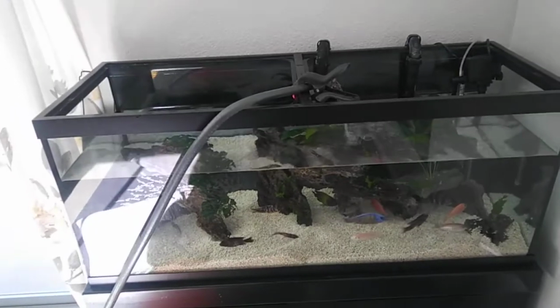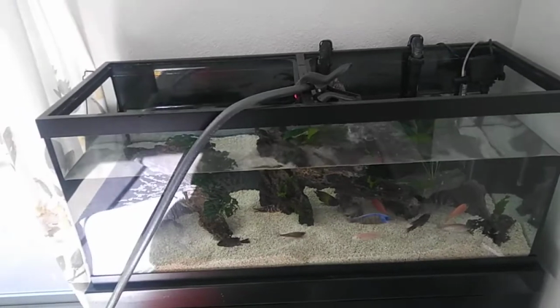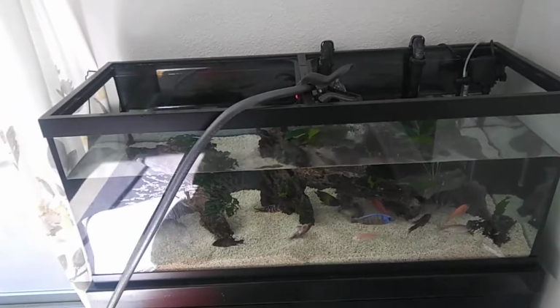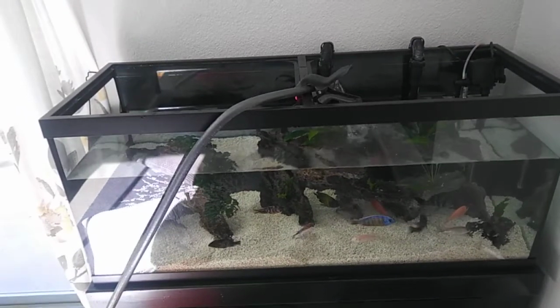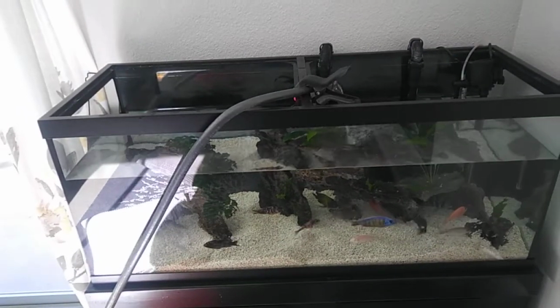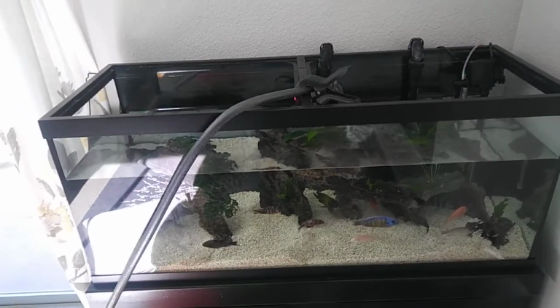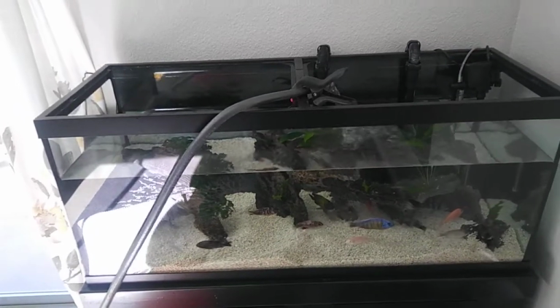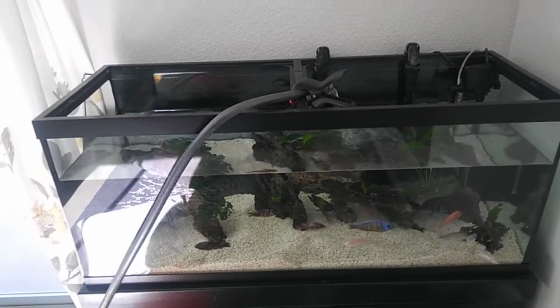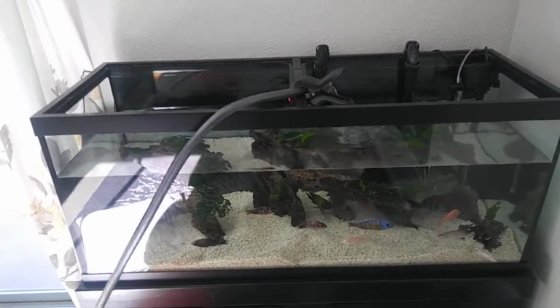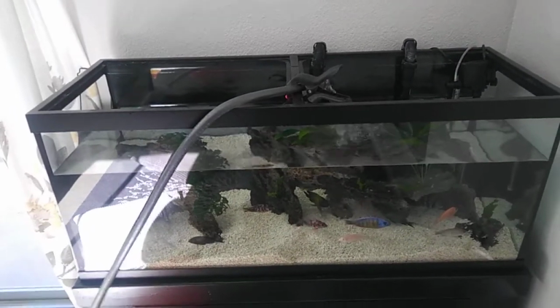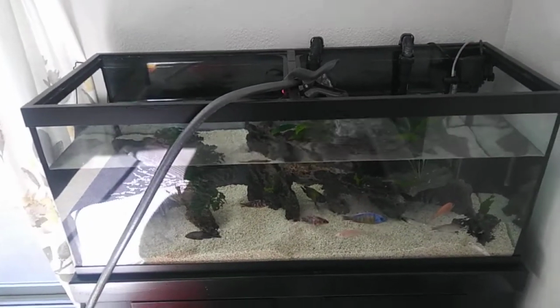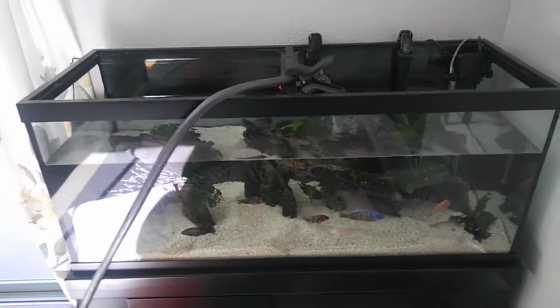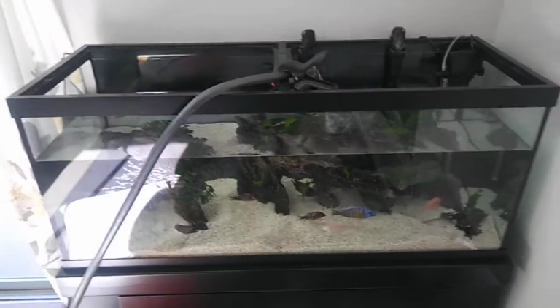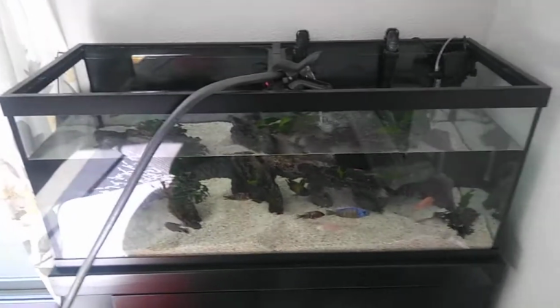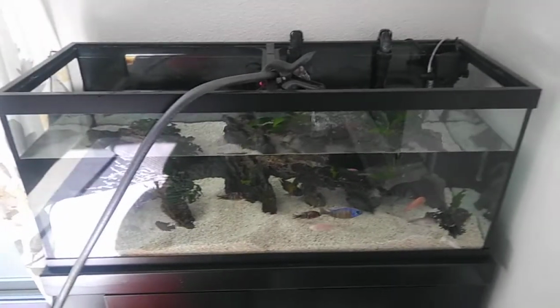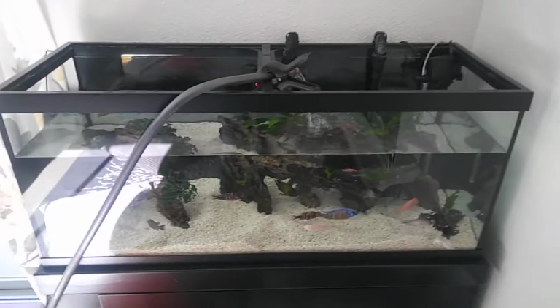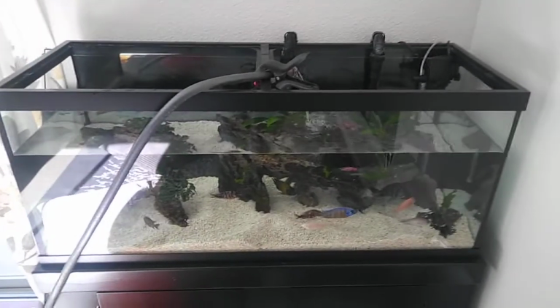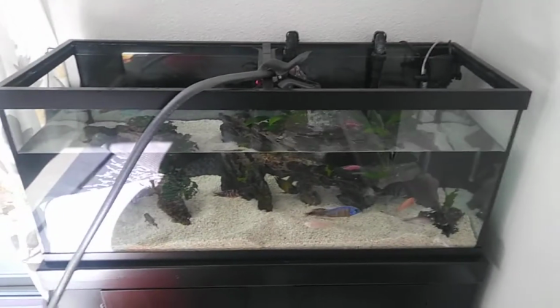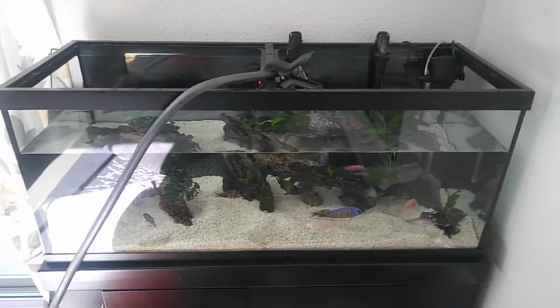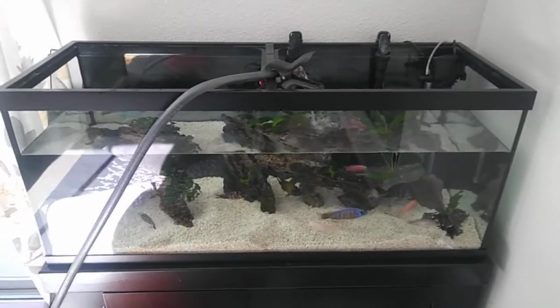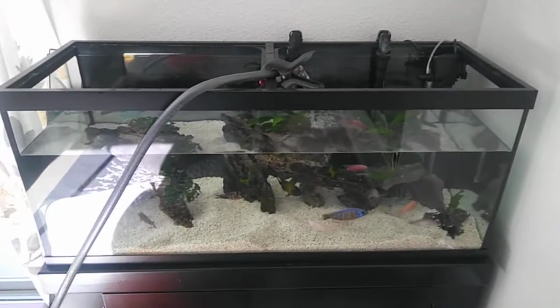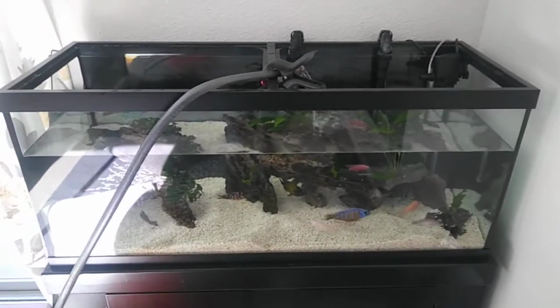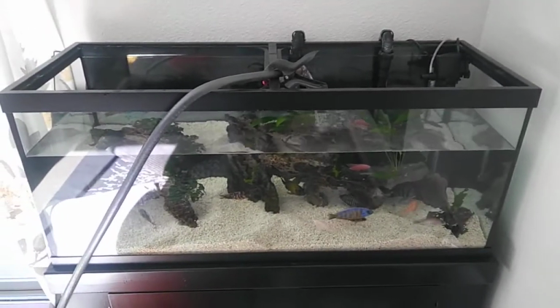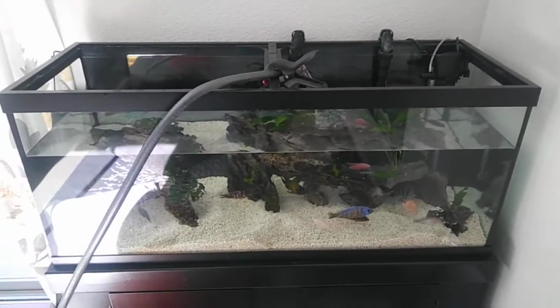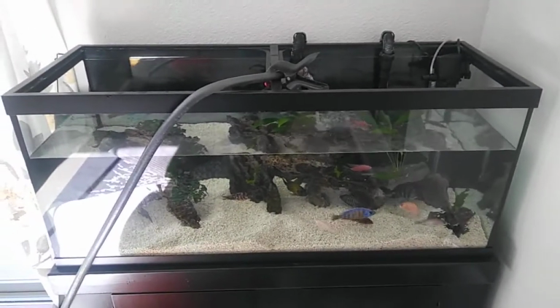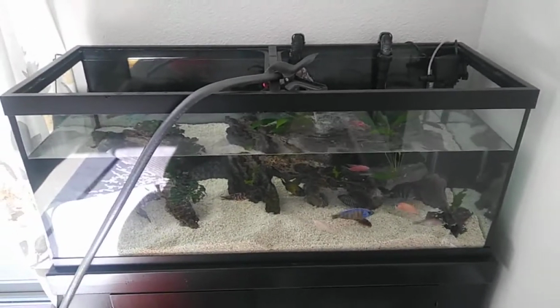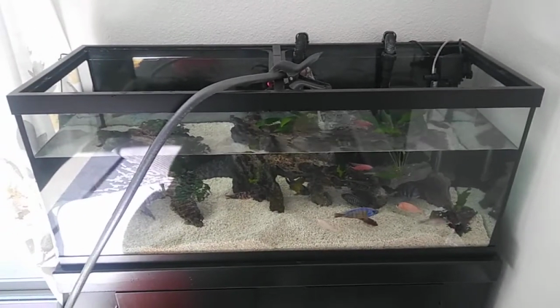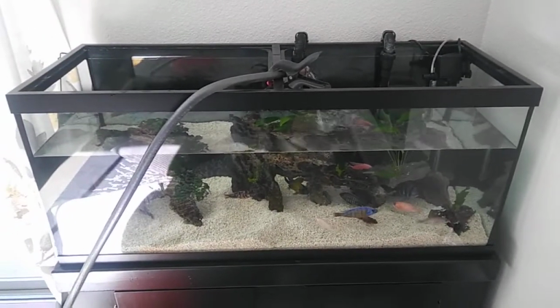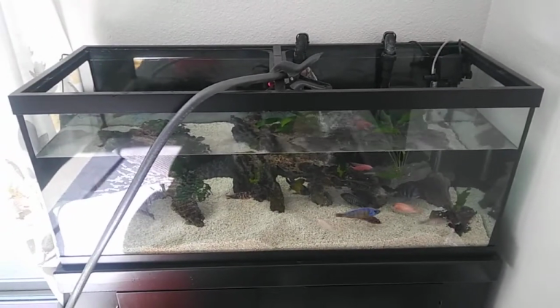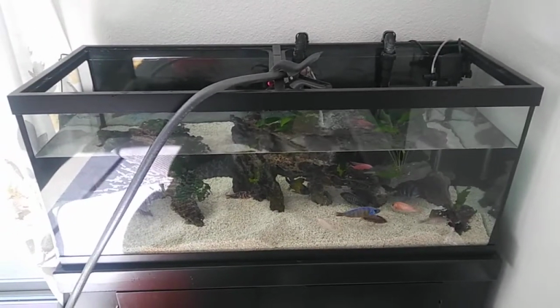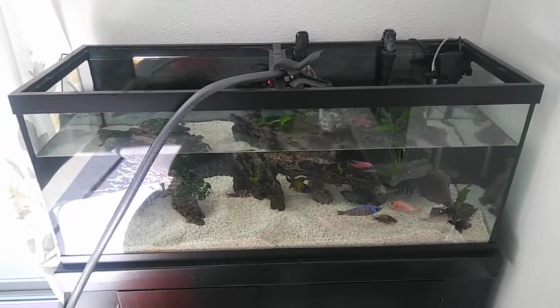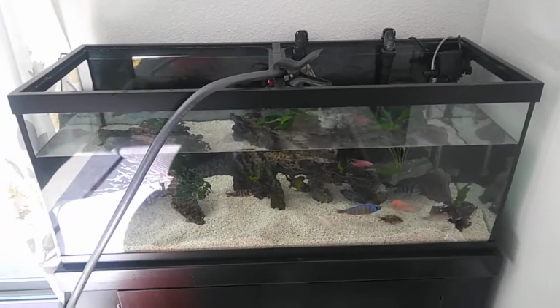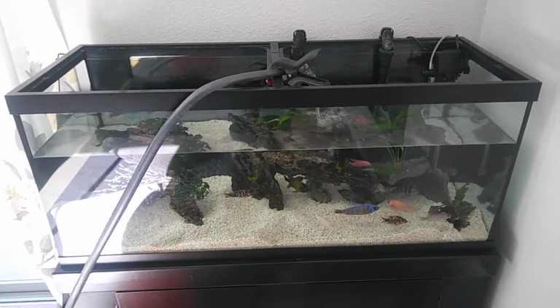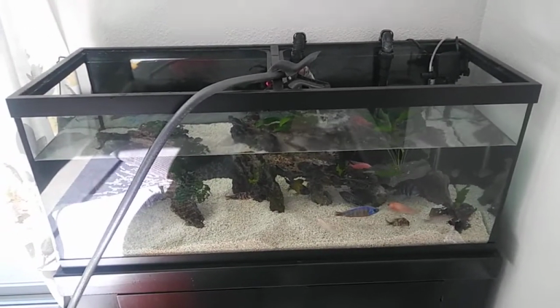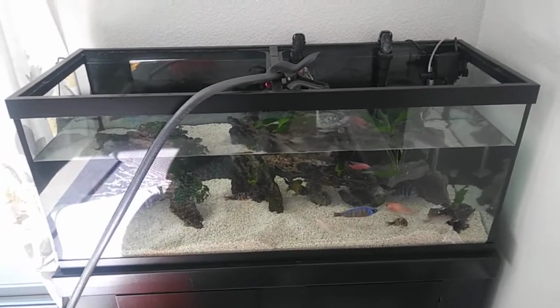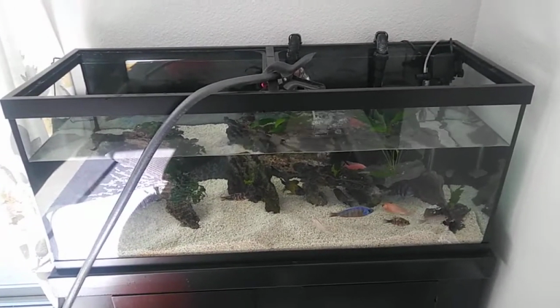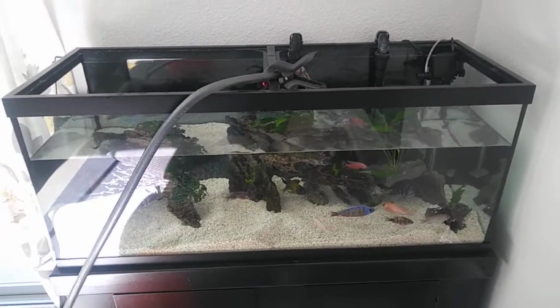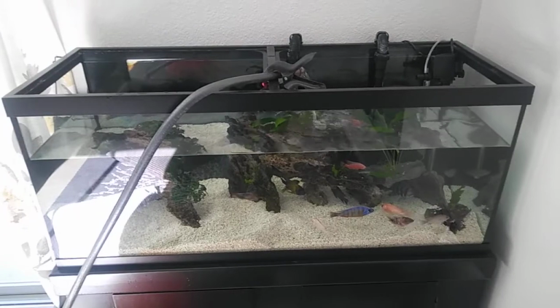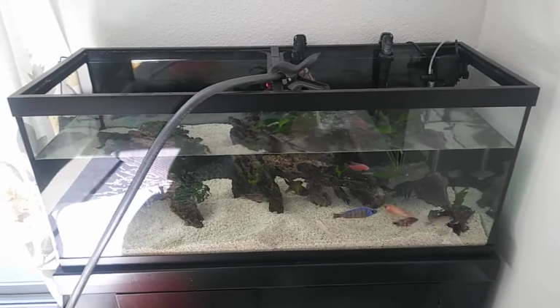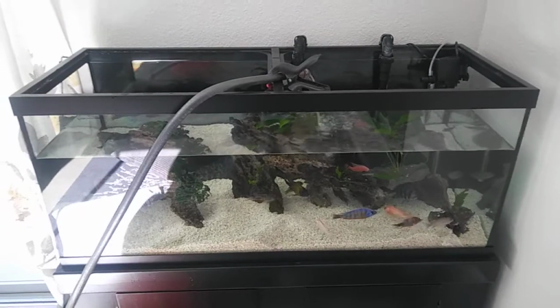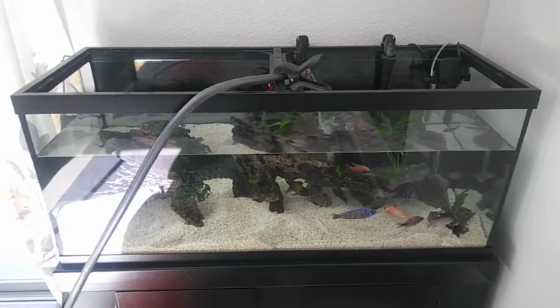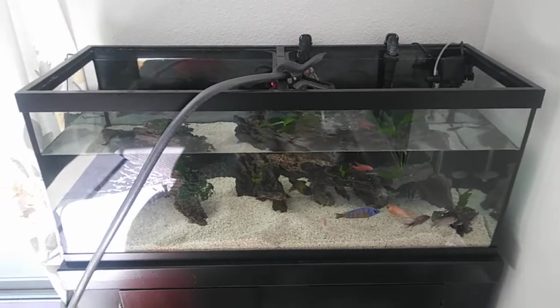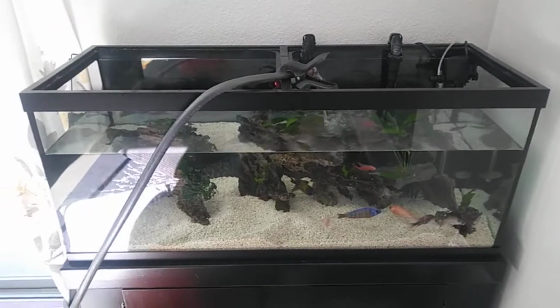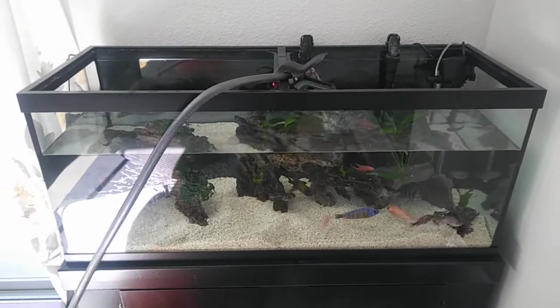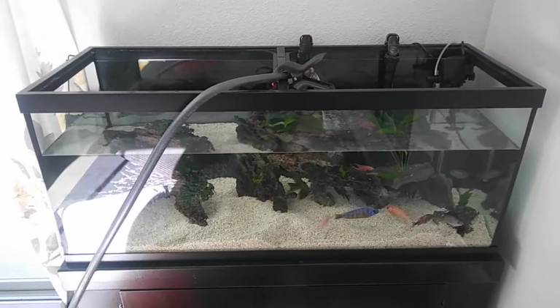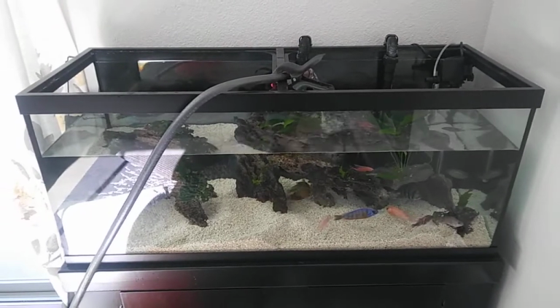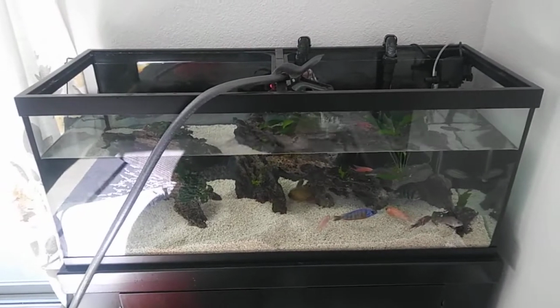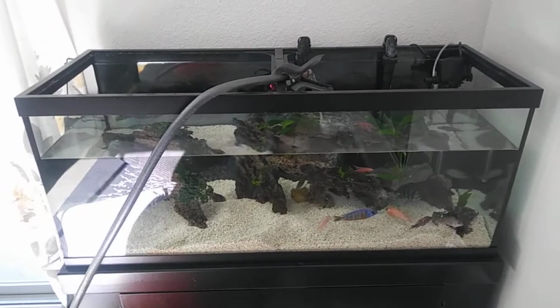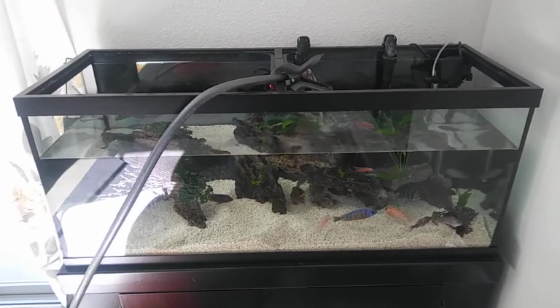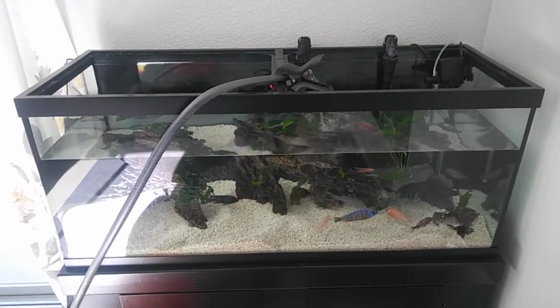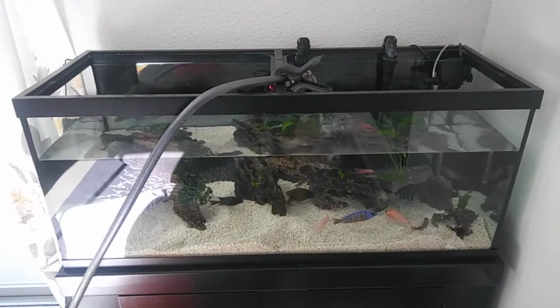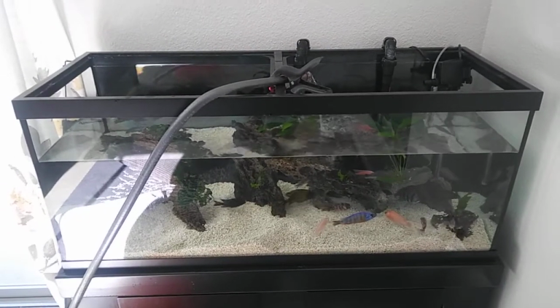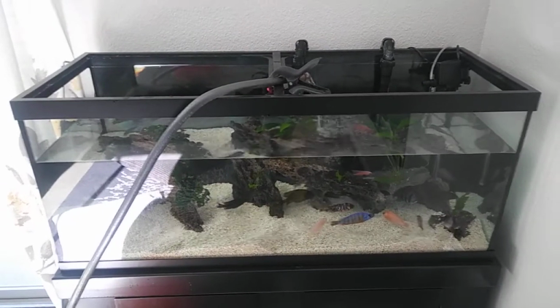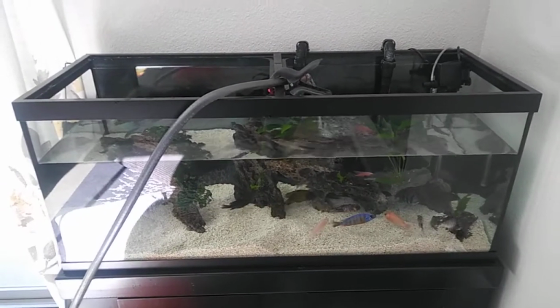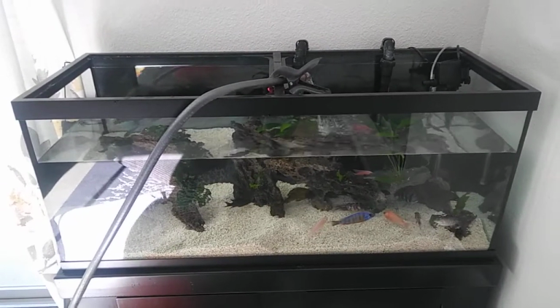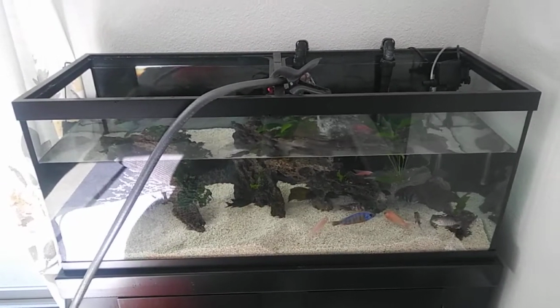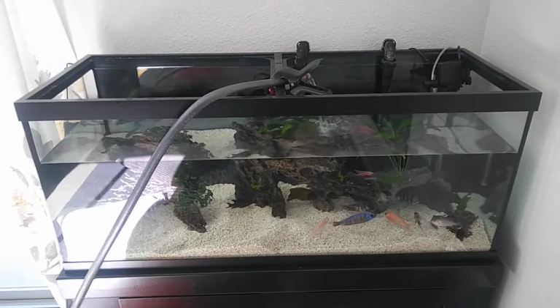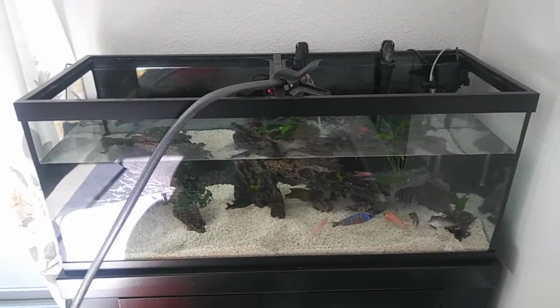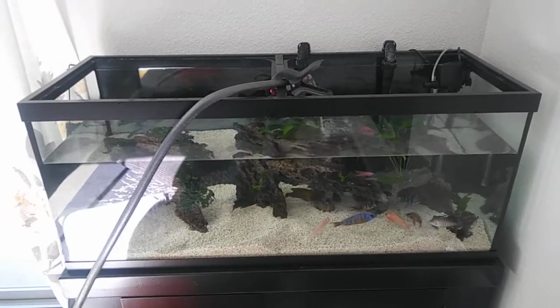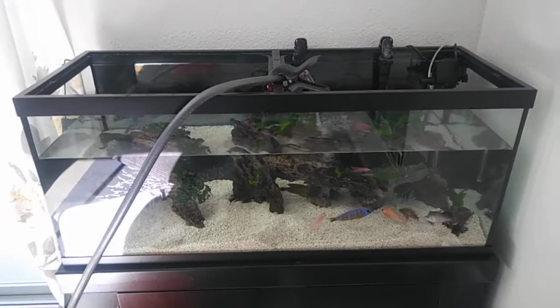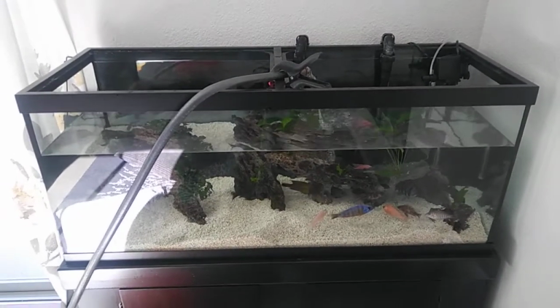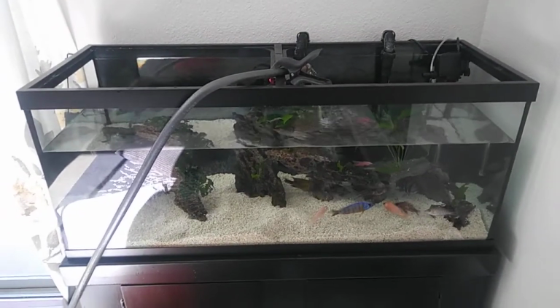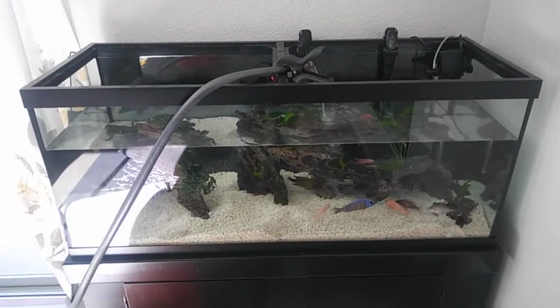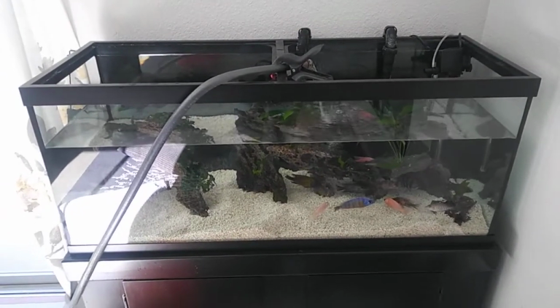Hello everyone, hi YouTube. Just doing a quick update showing you how I do my water change on my 75 gallon African cichlid tank.